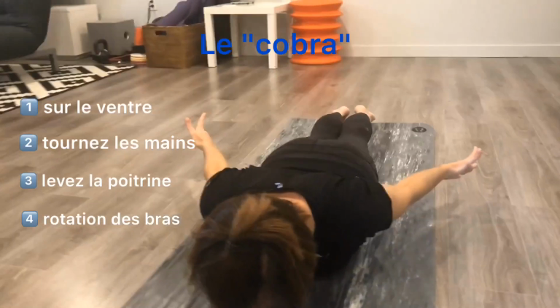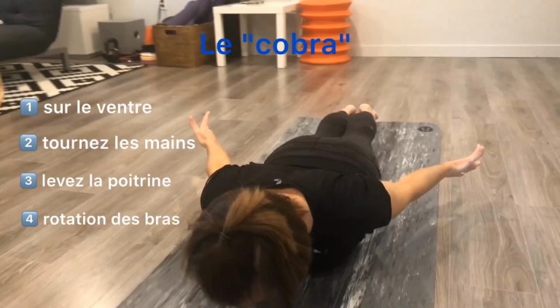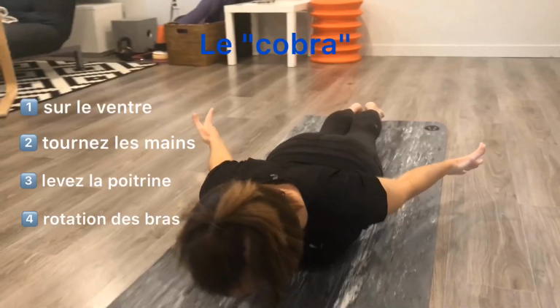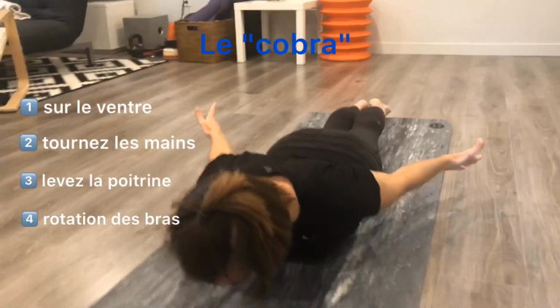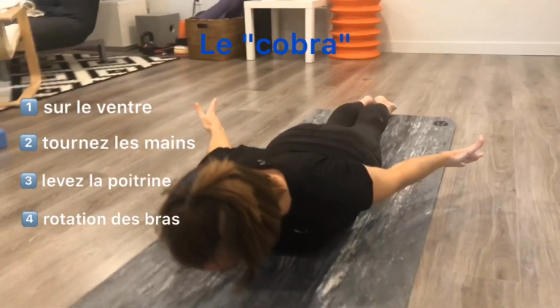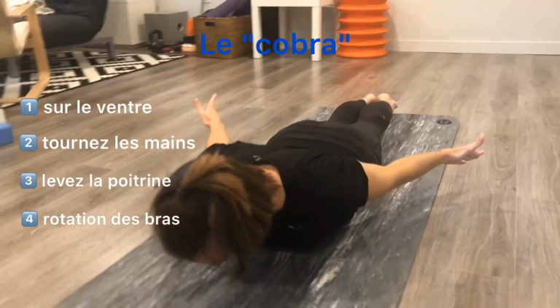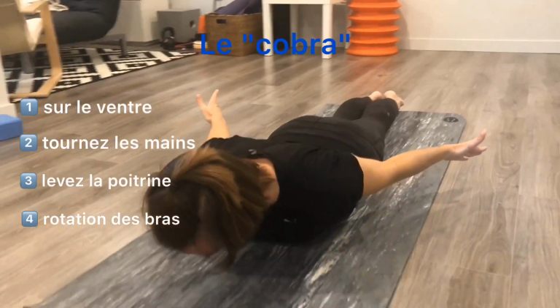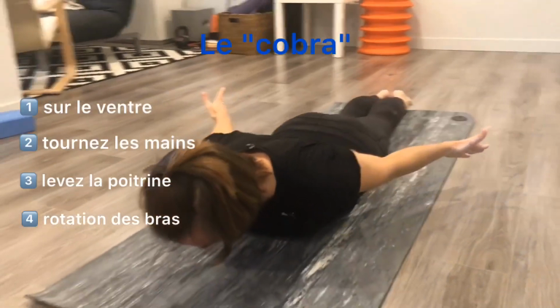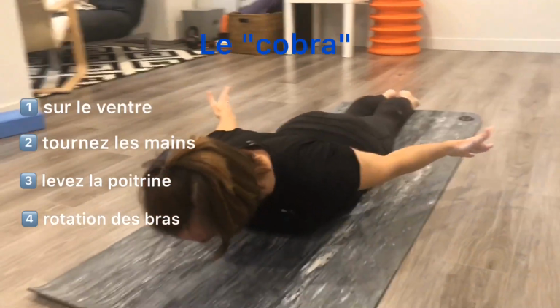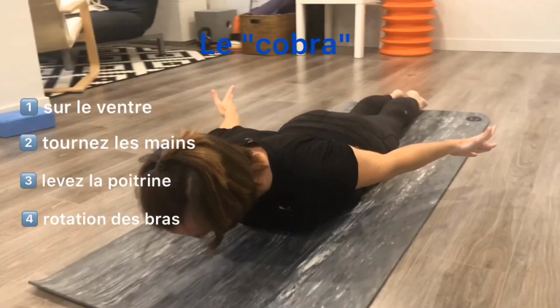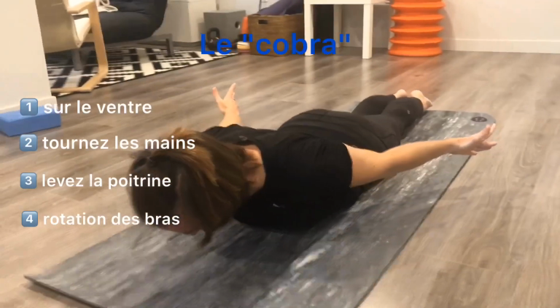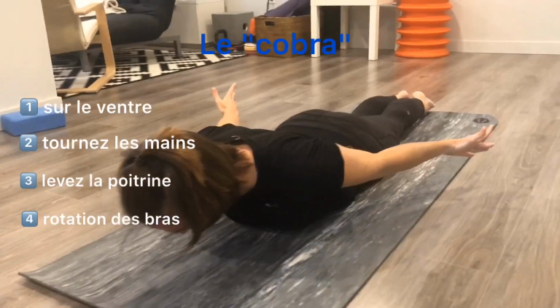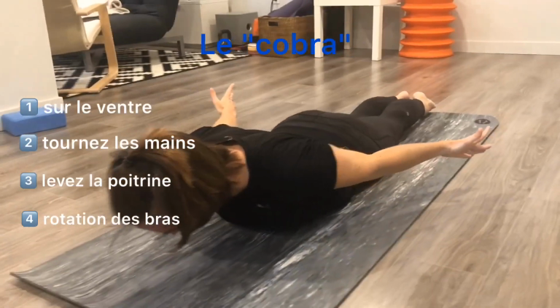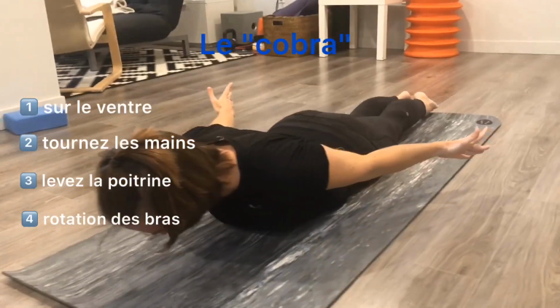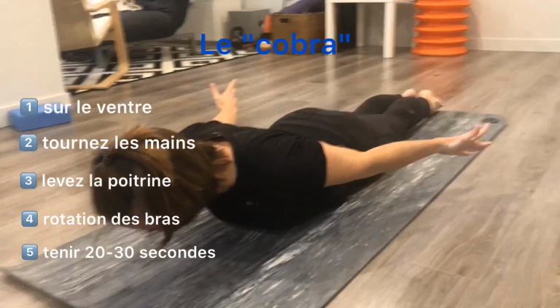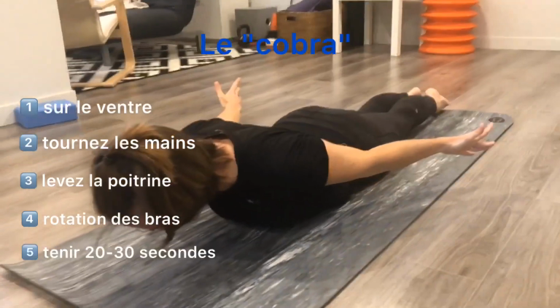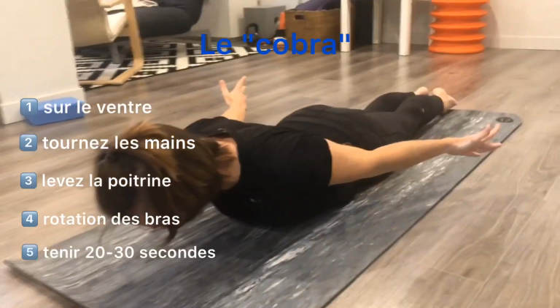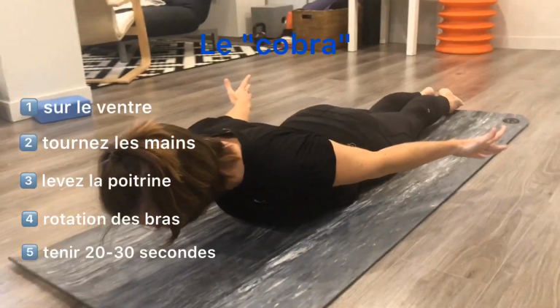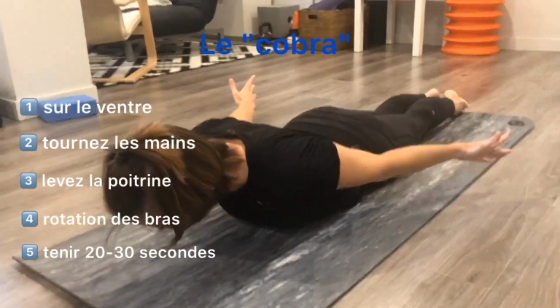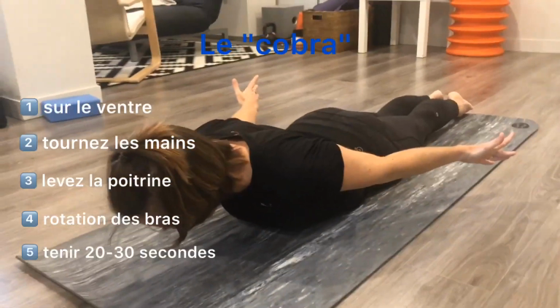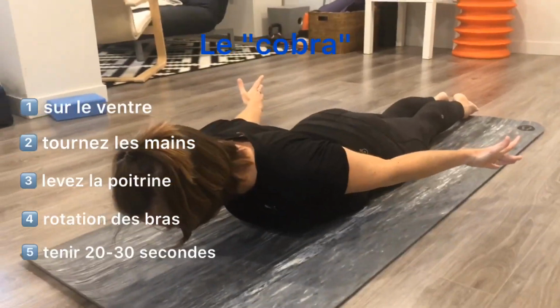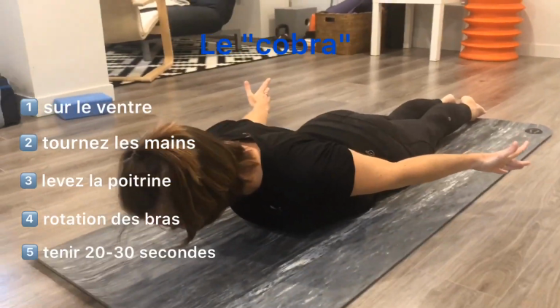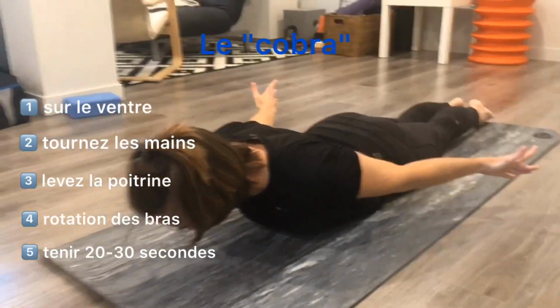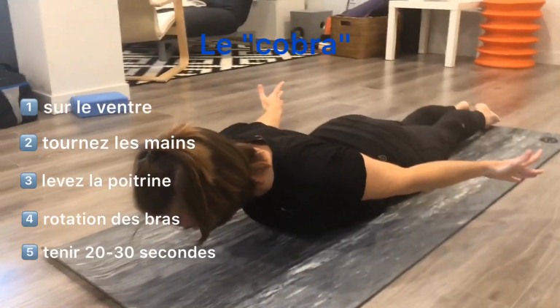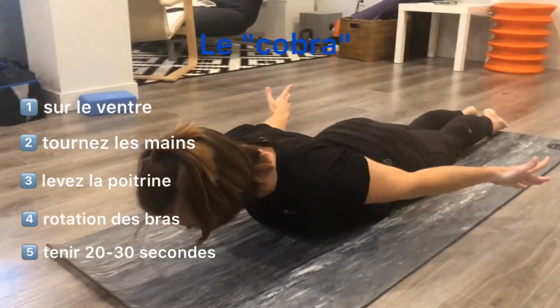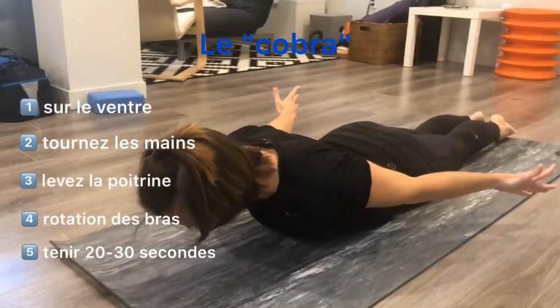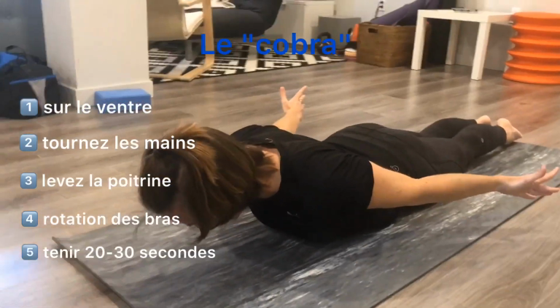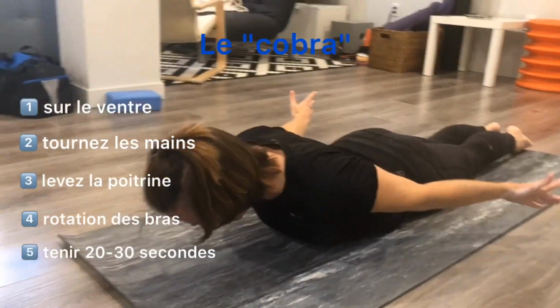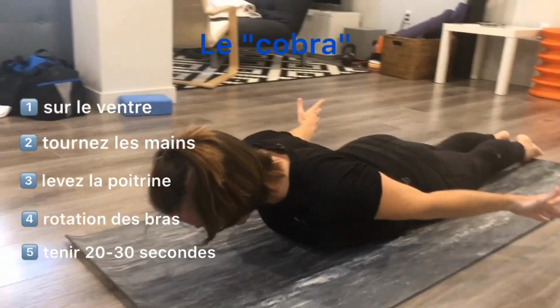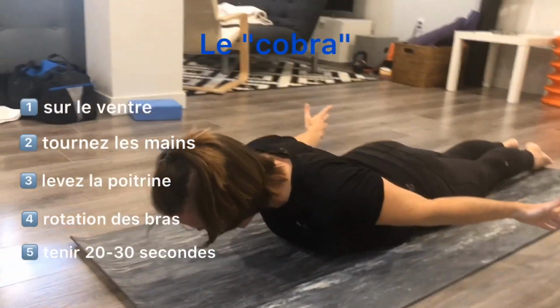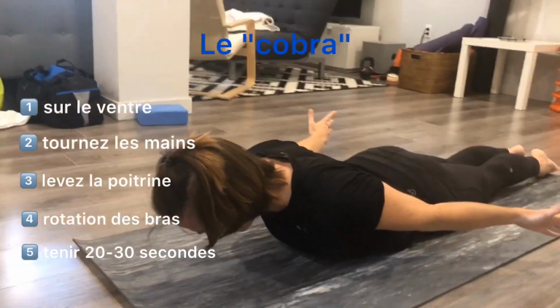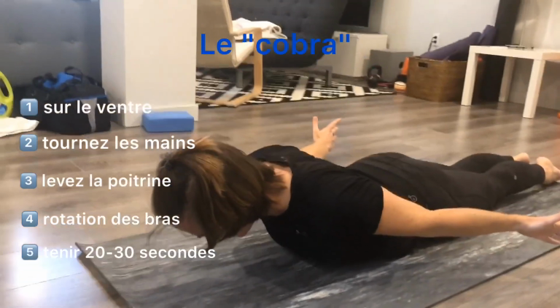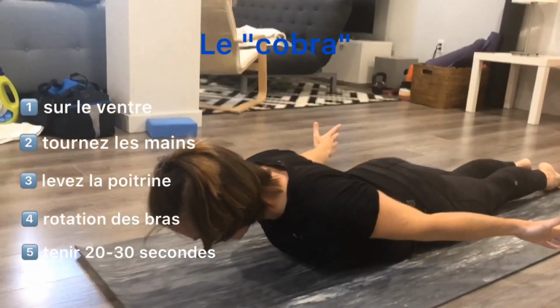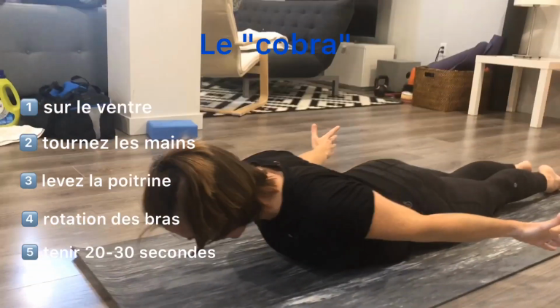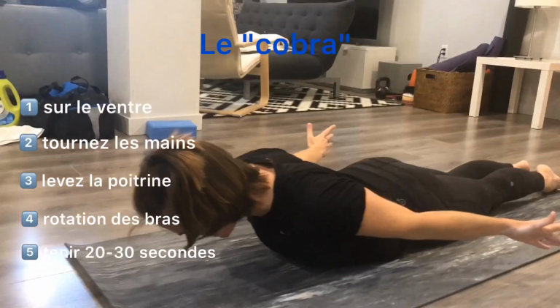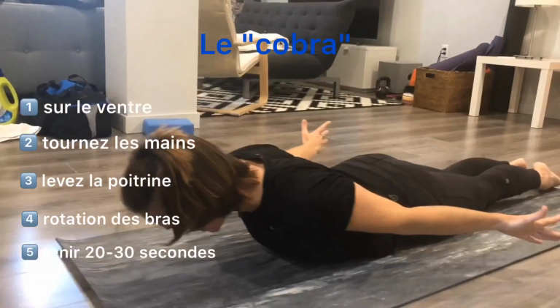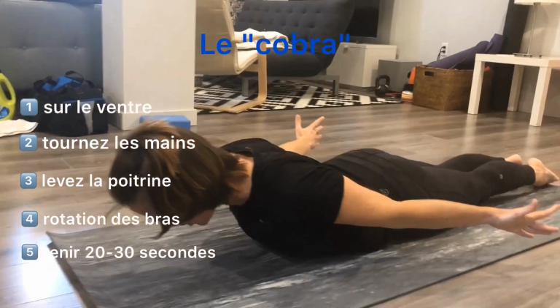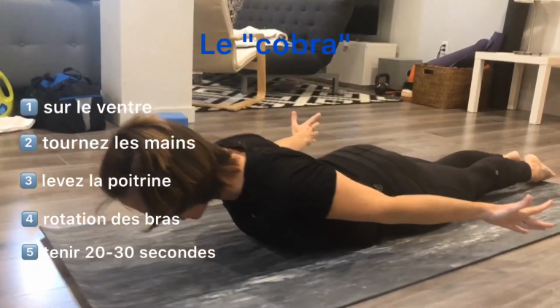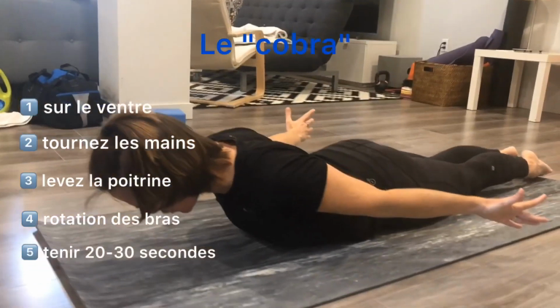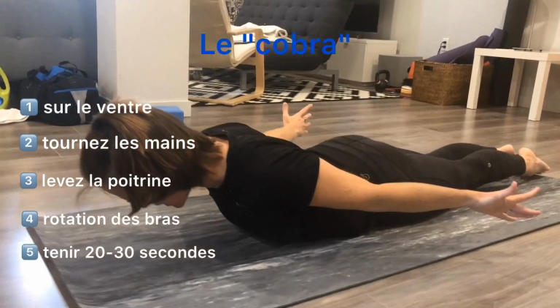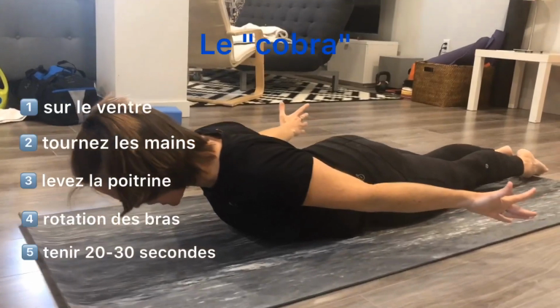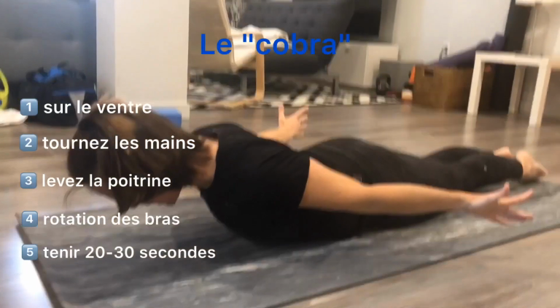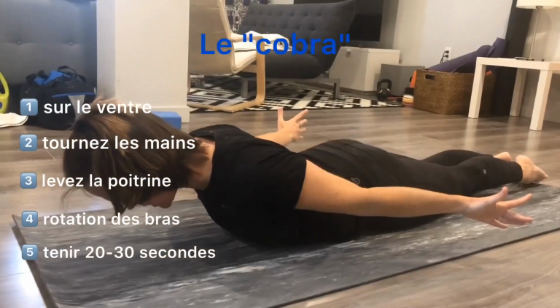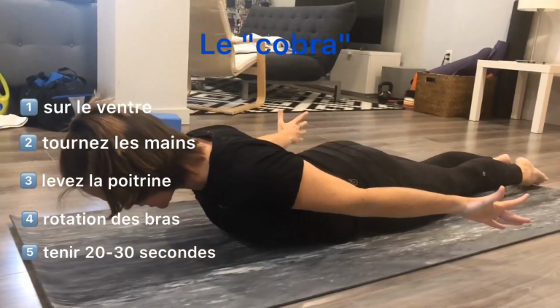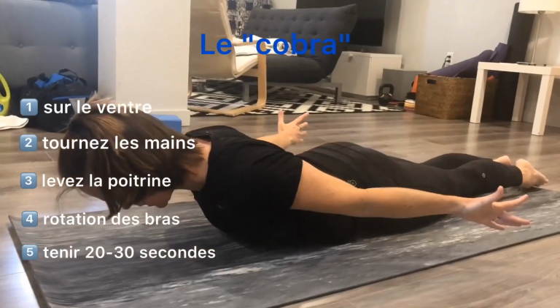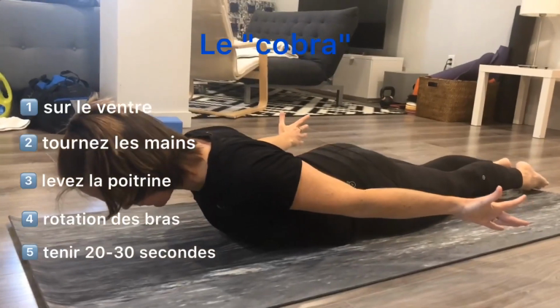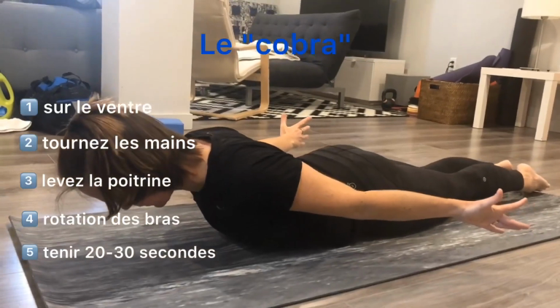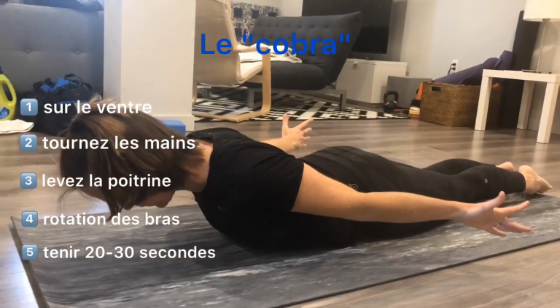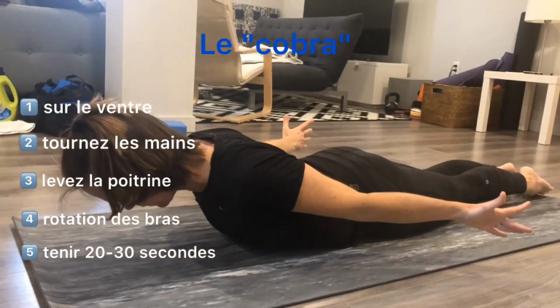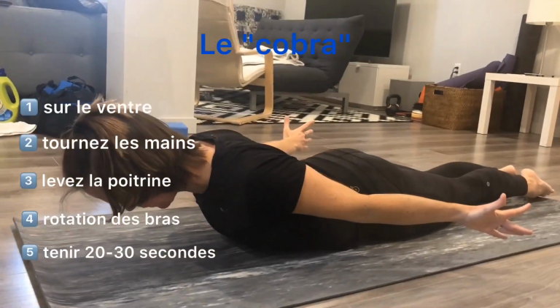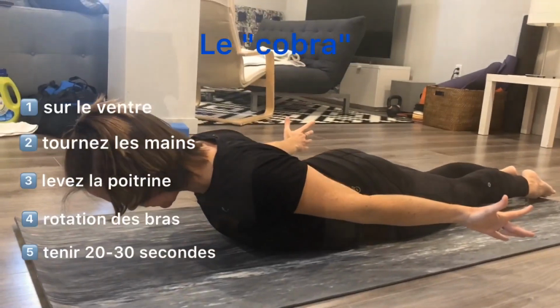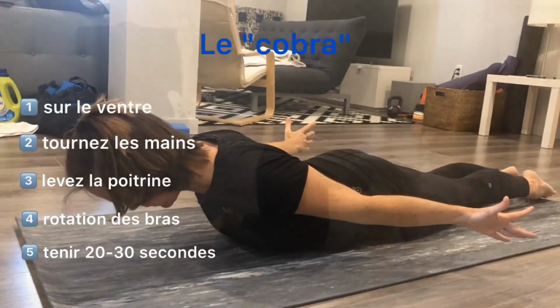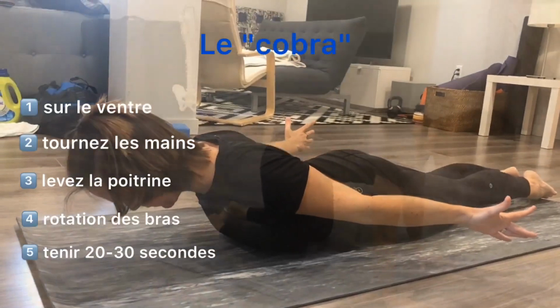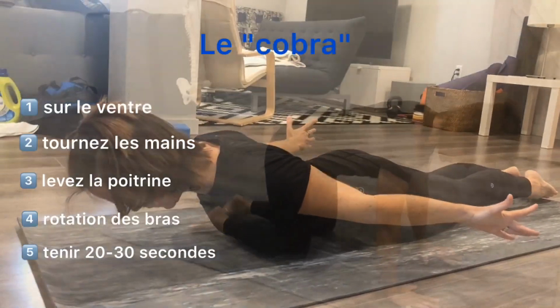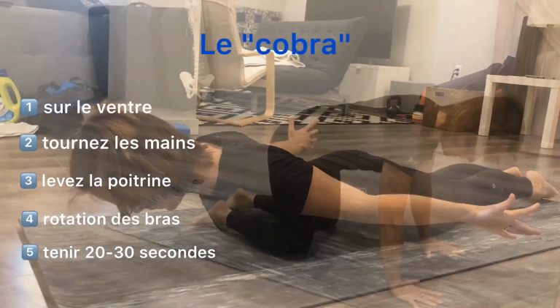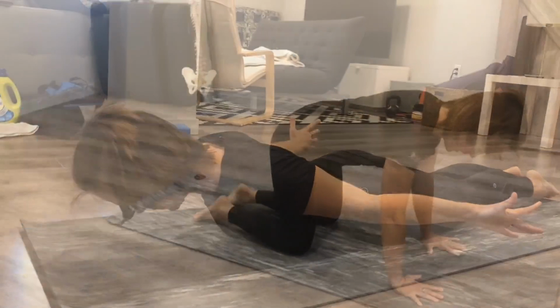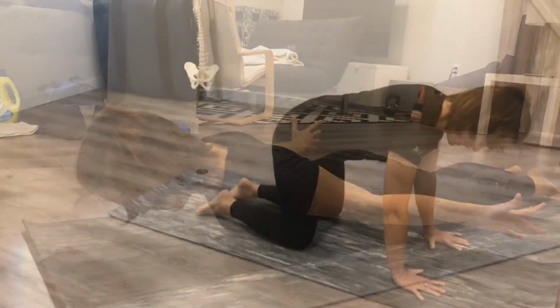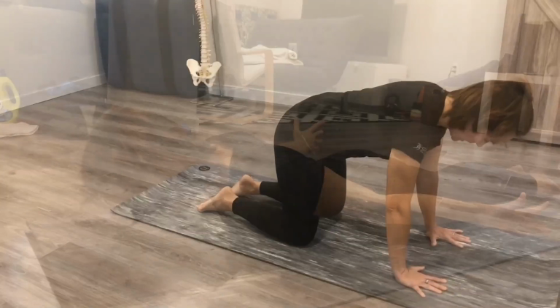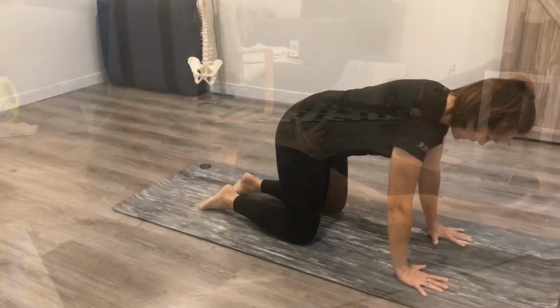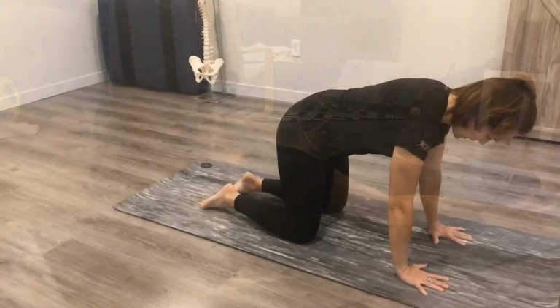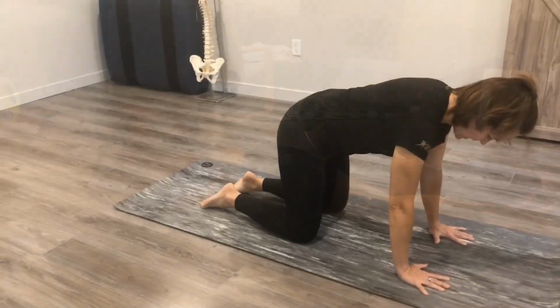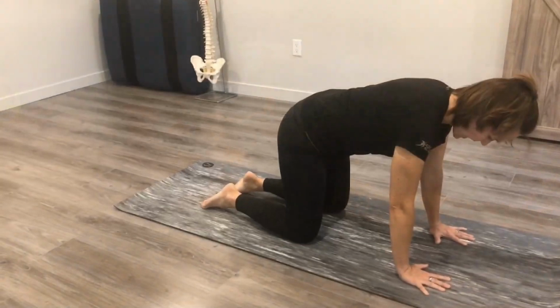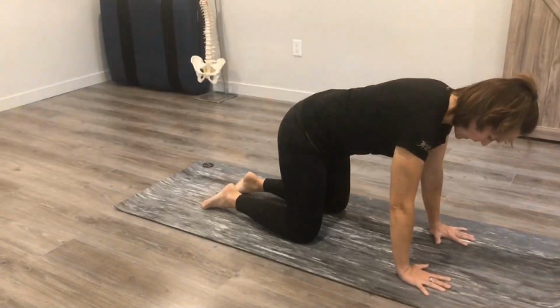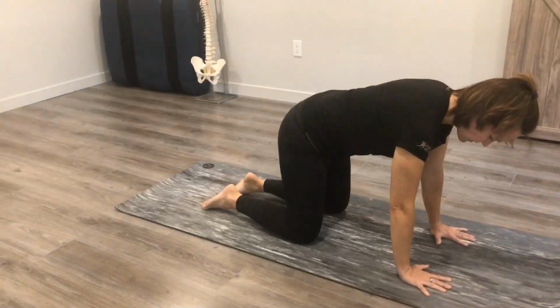Hold this position by trying to keep your toes together, glutes contracted, for 20 to 30 seconds.